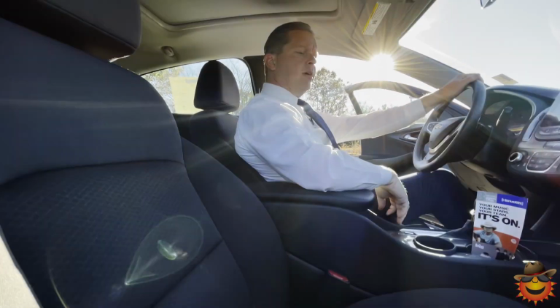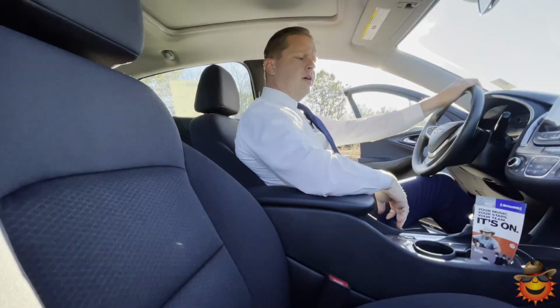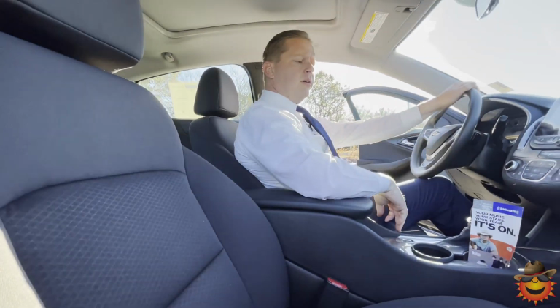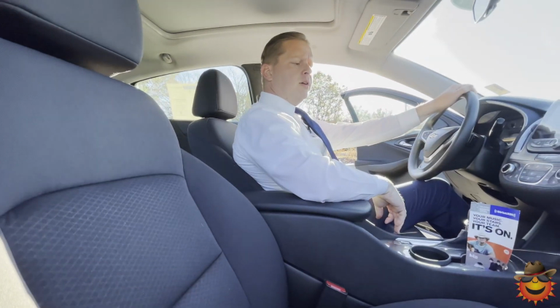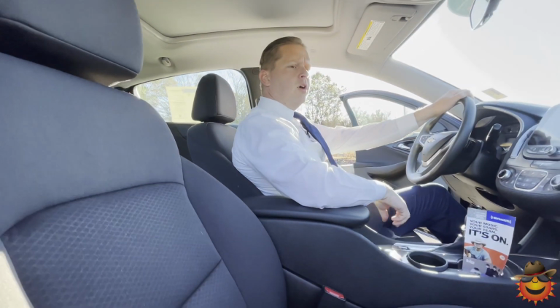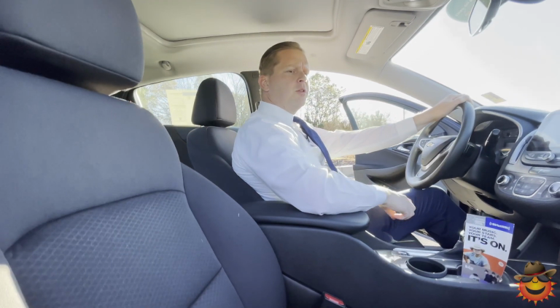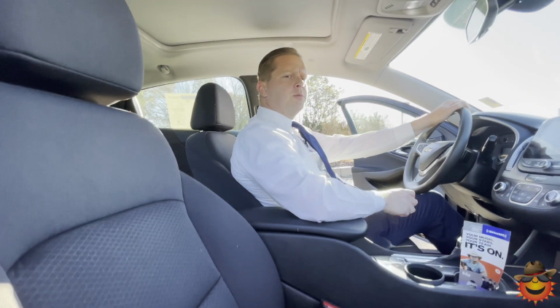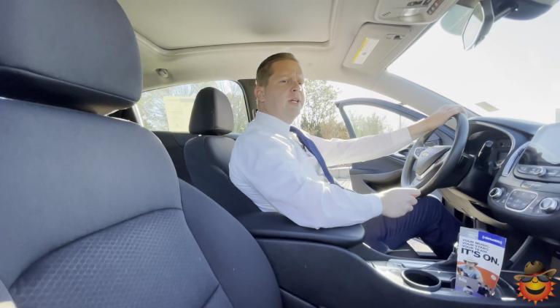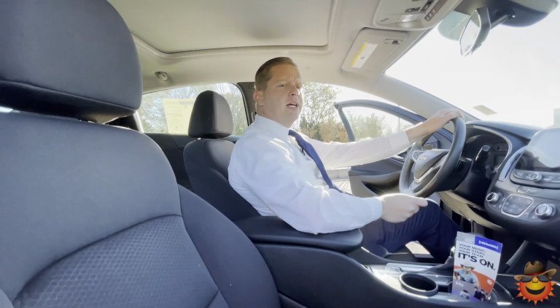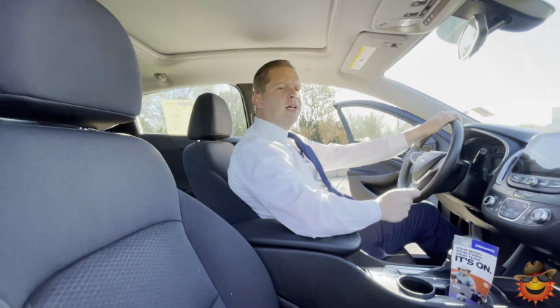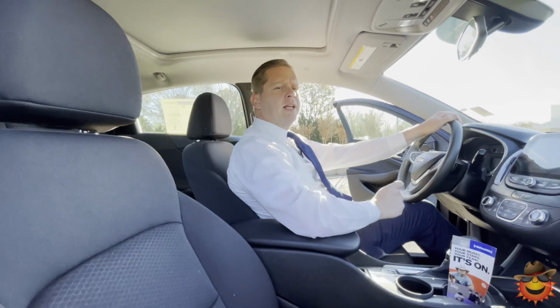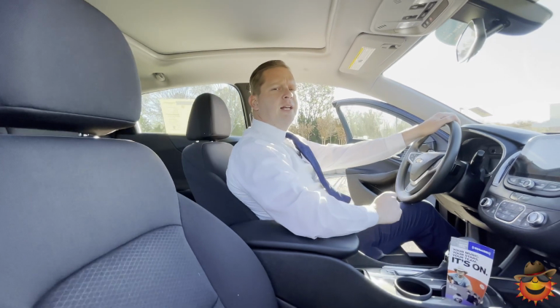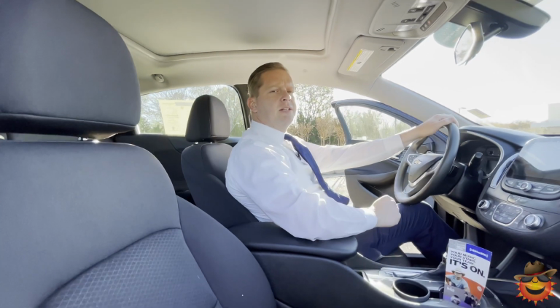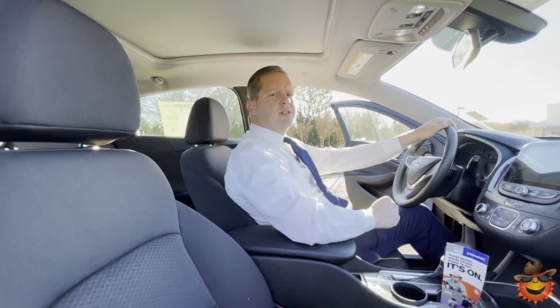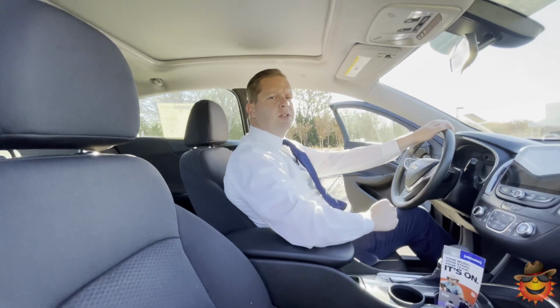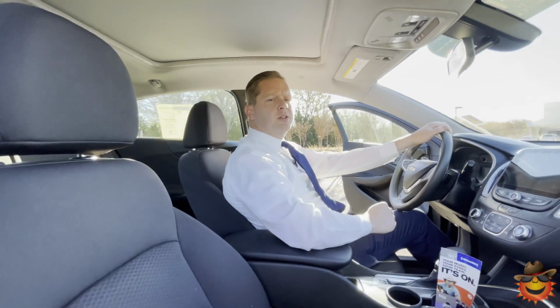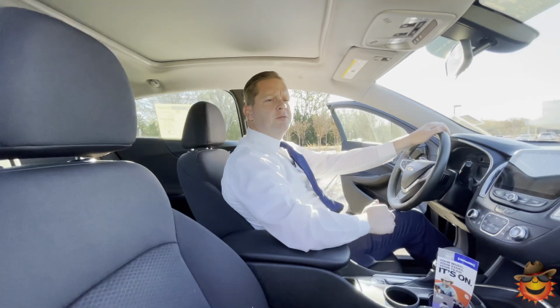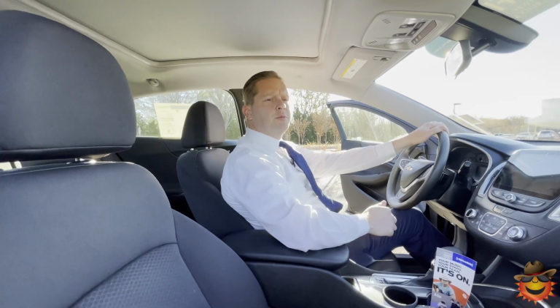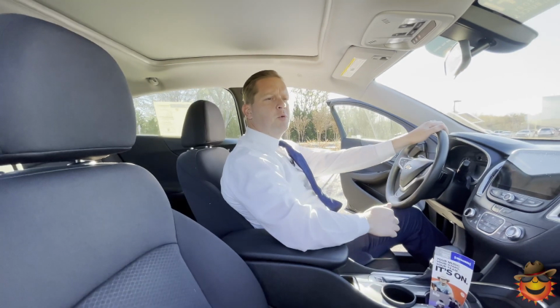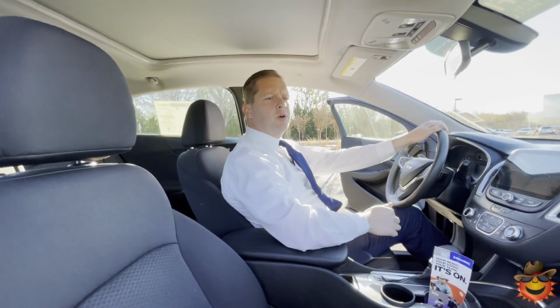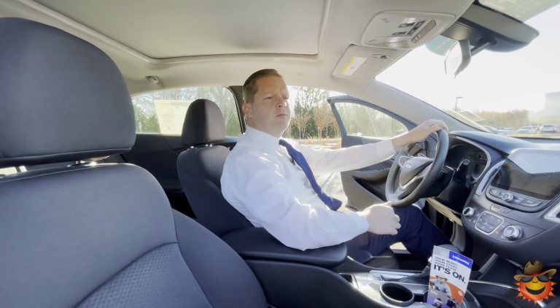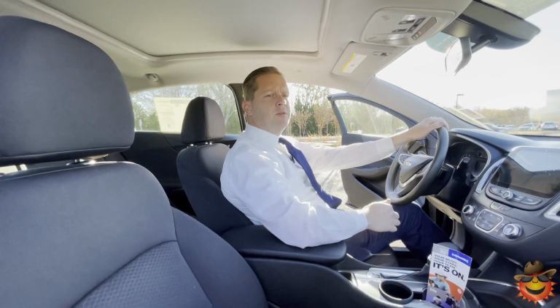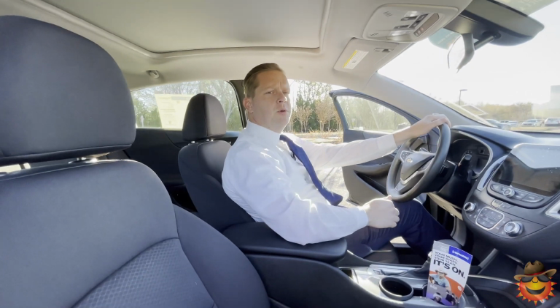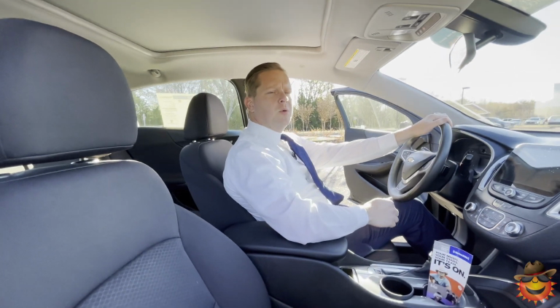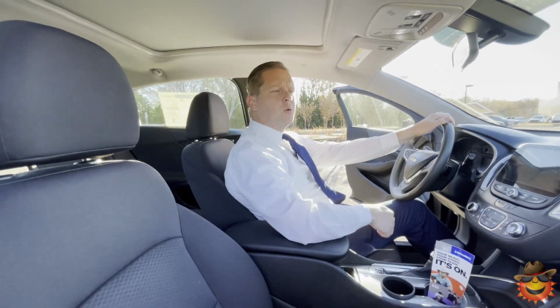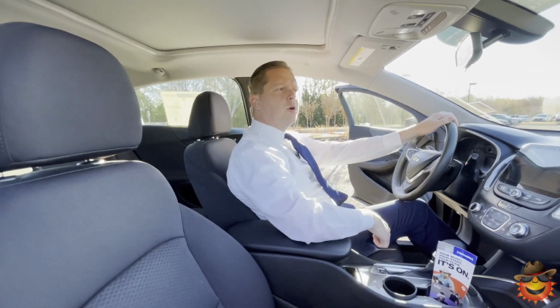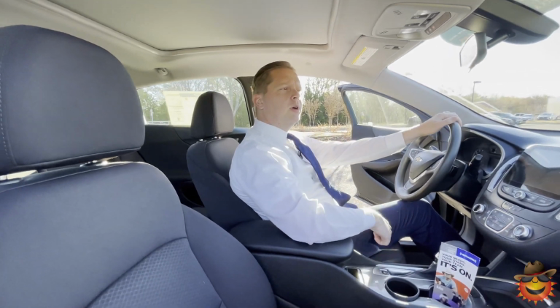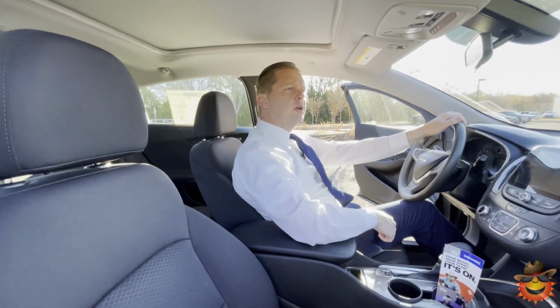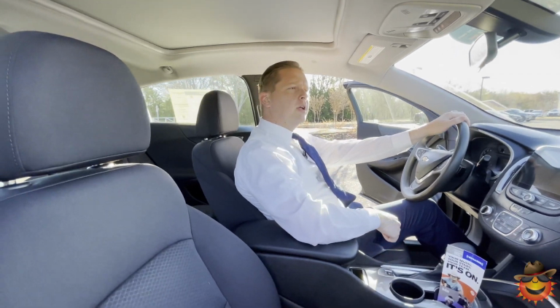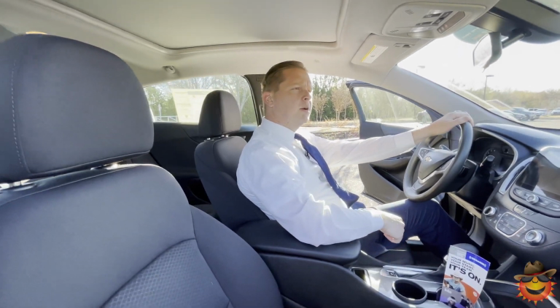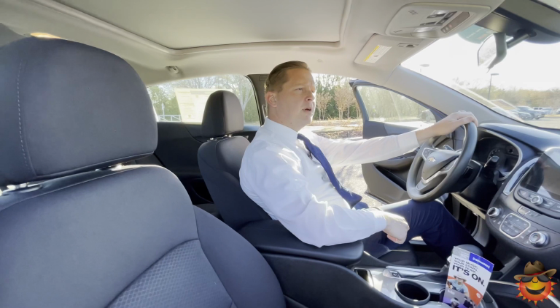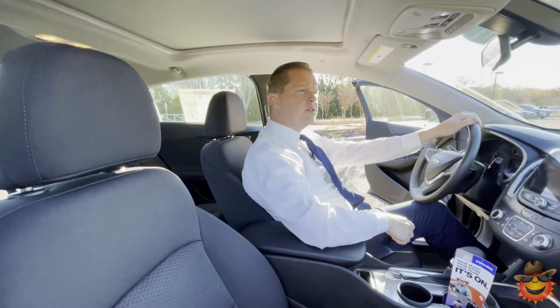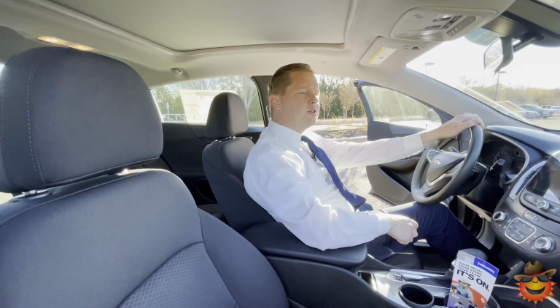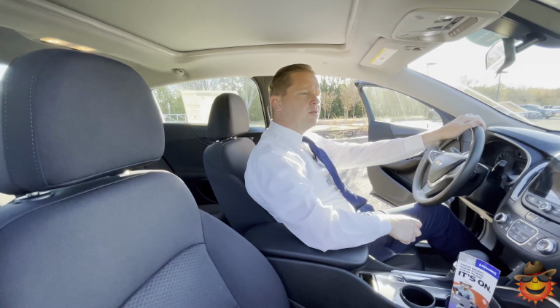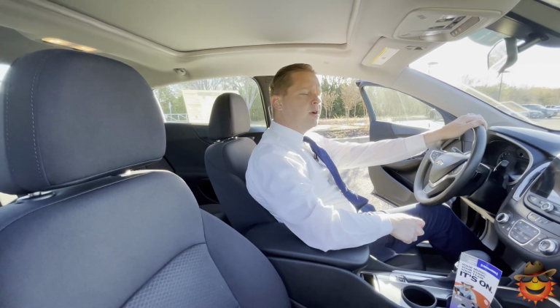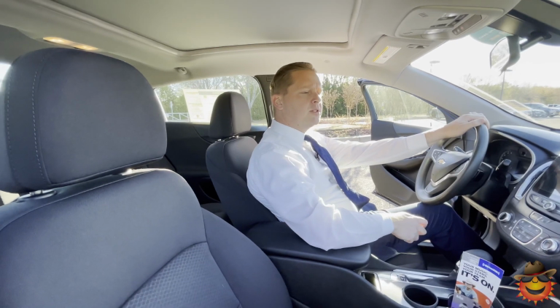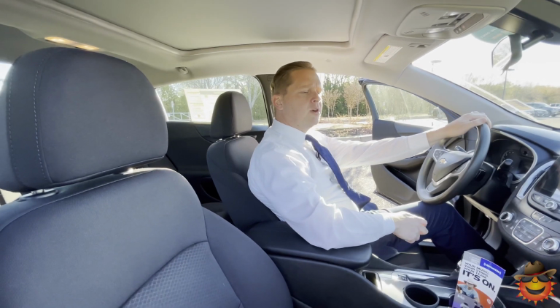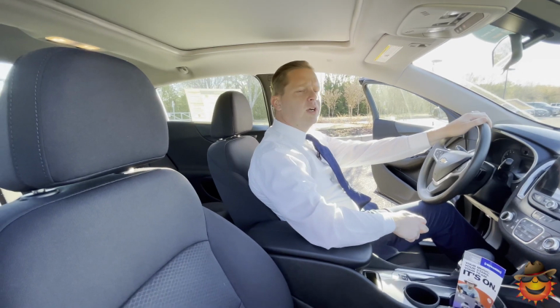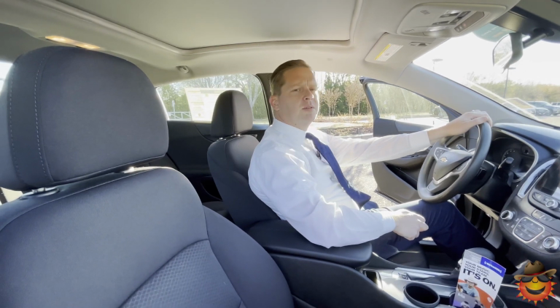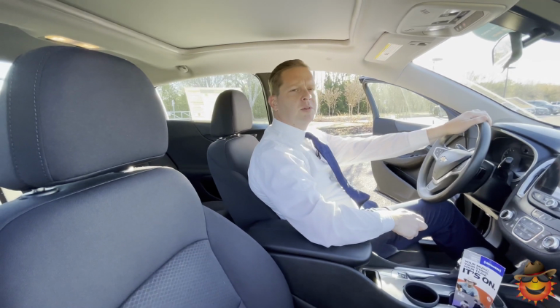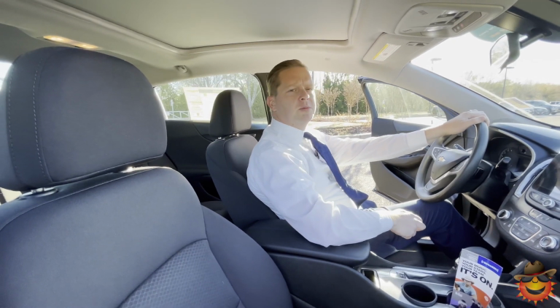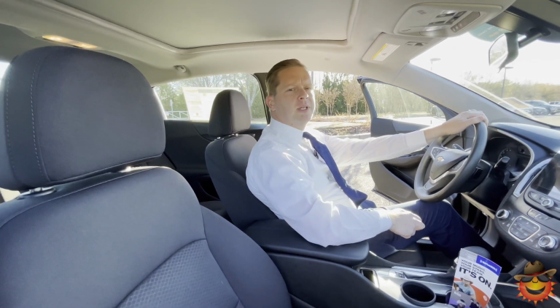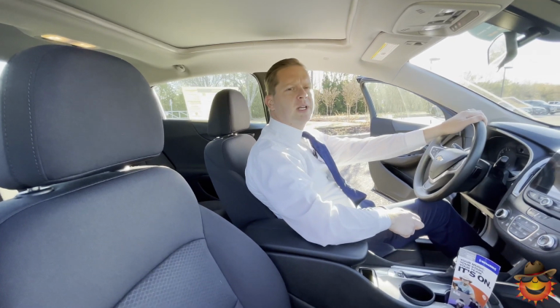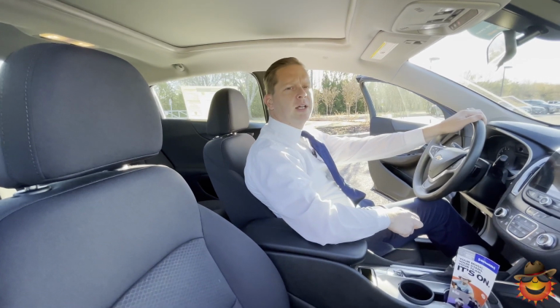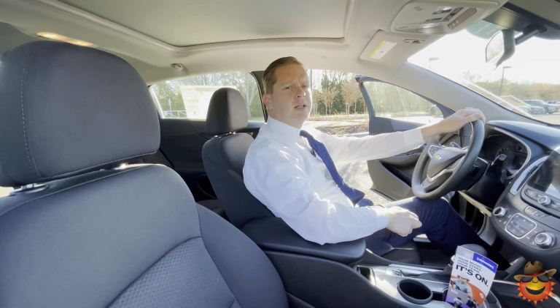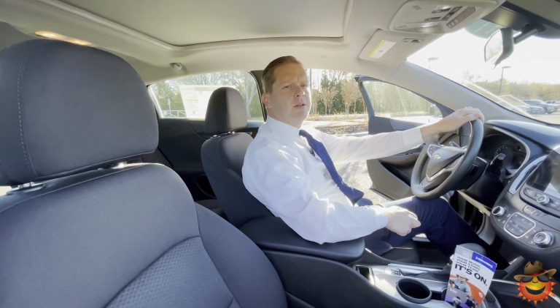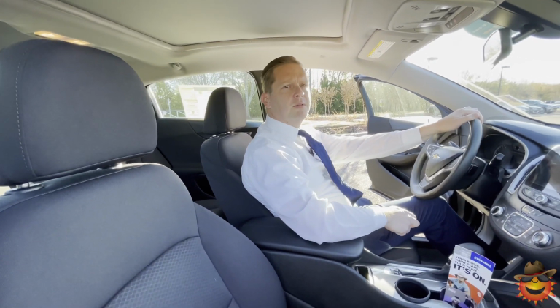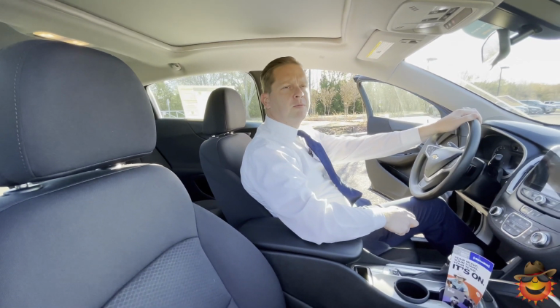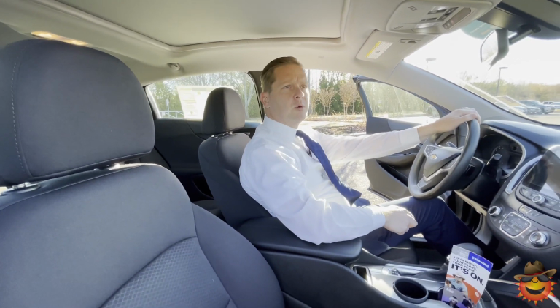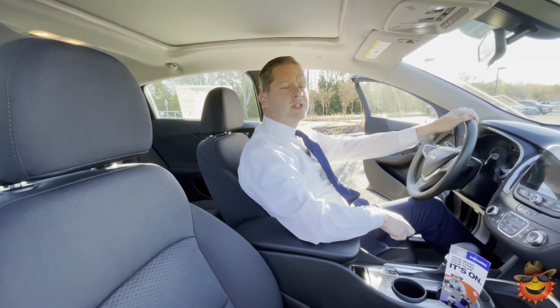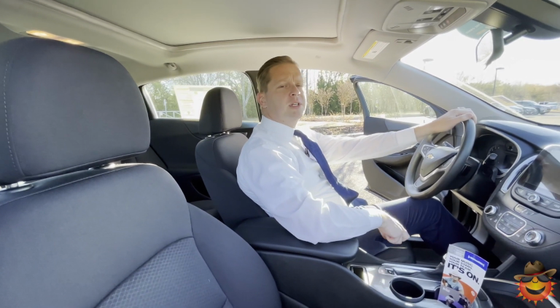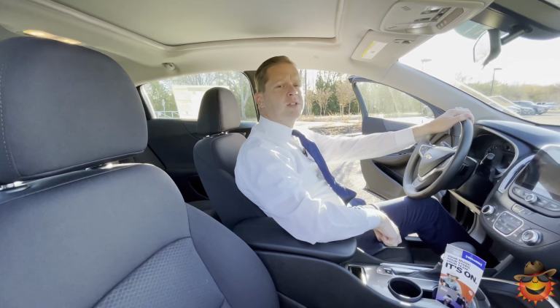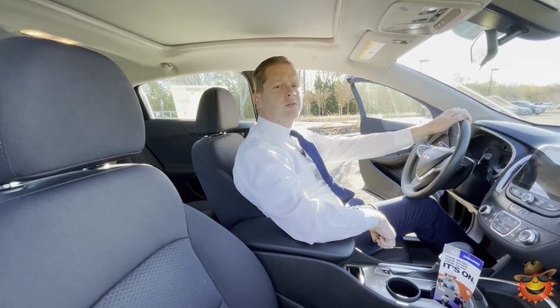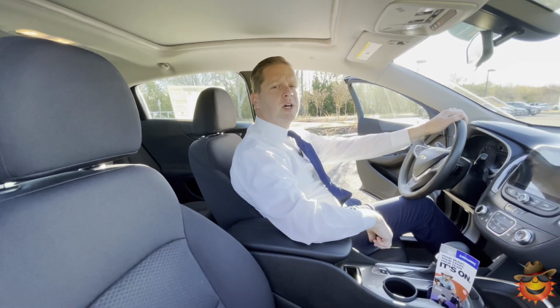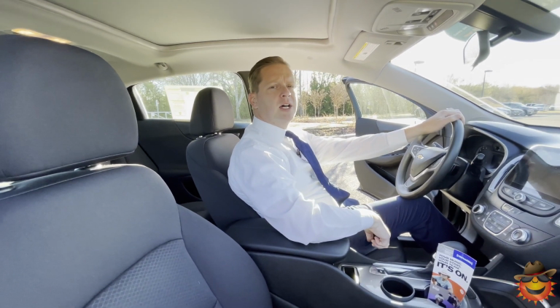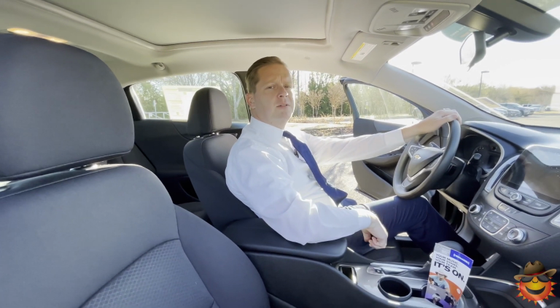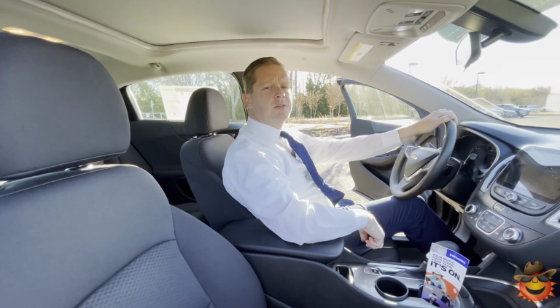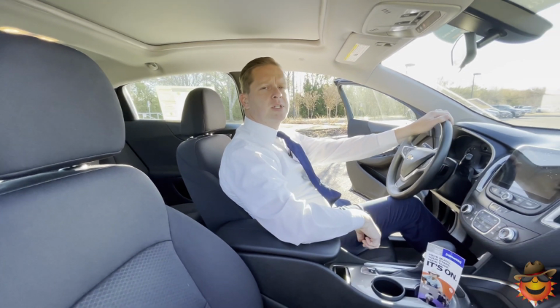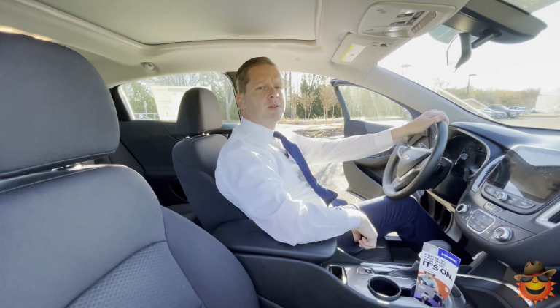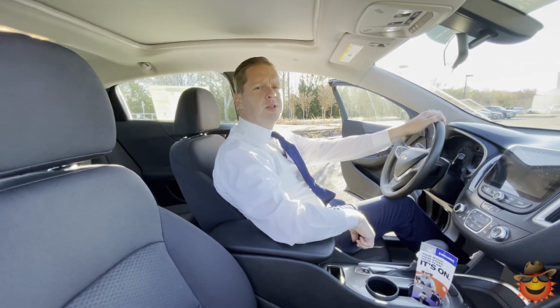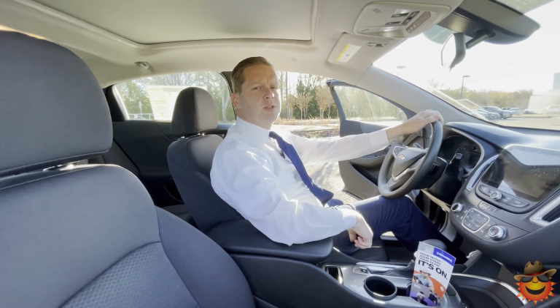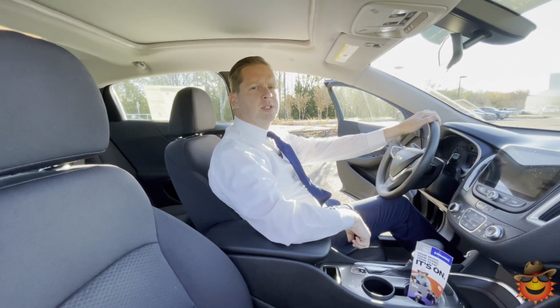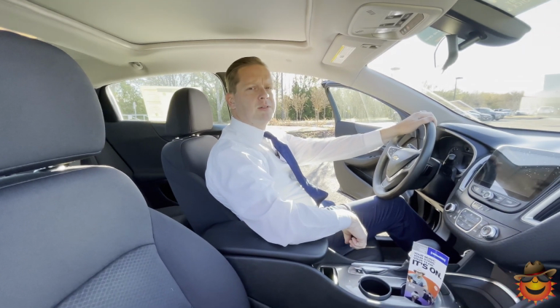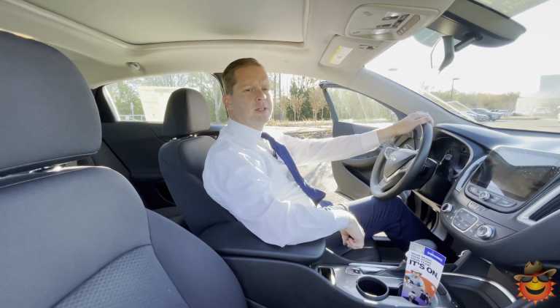Call 399-8600 for more info, or come out to Sunrise Chevrolet at 4605 South Houston Levy.